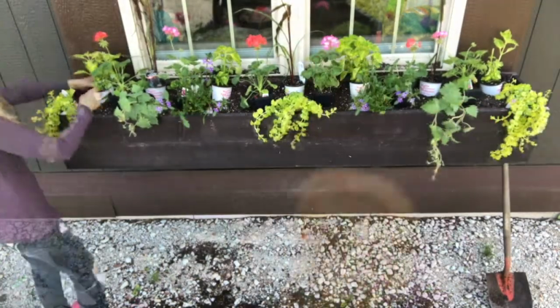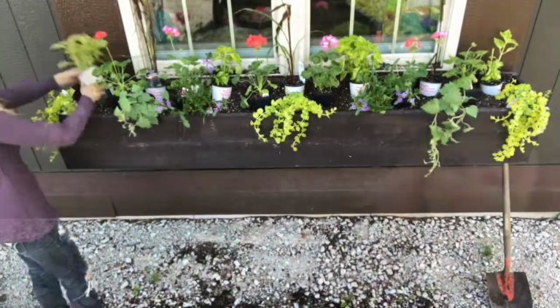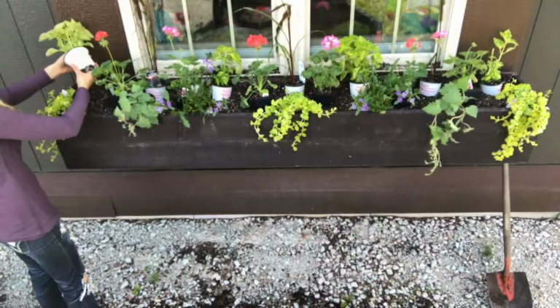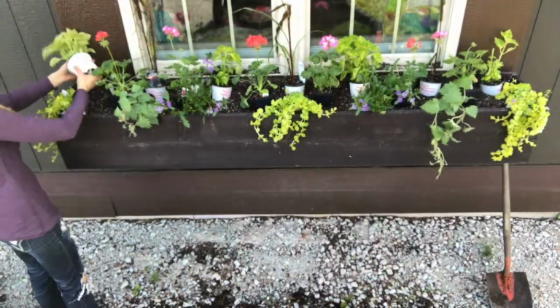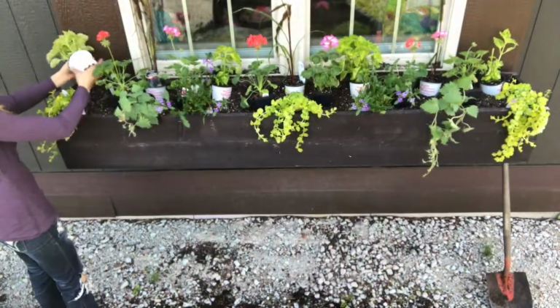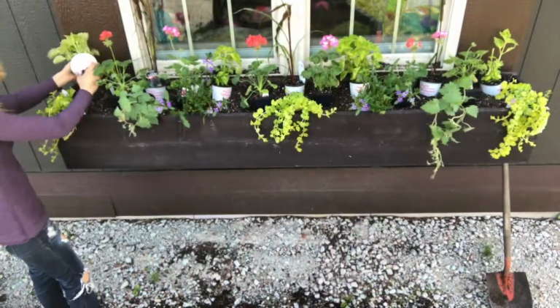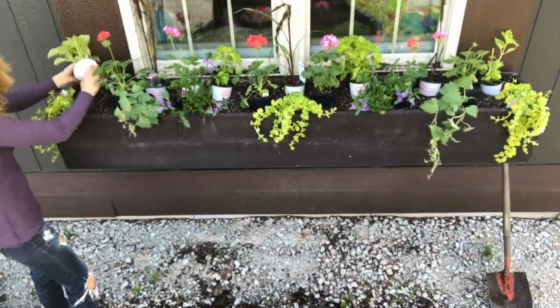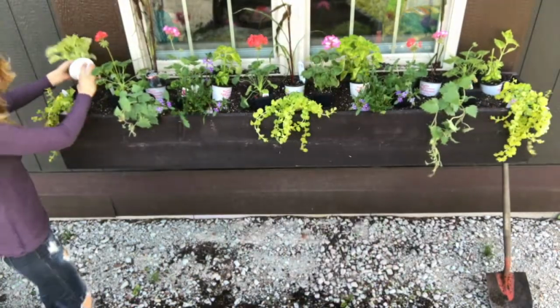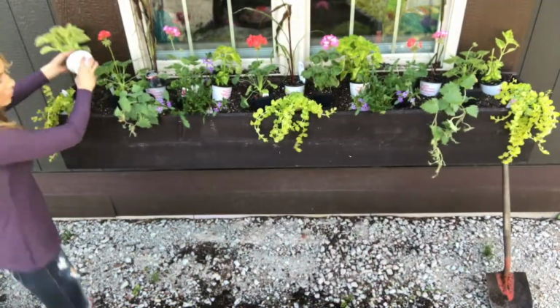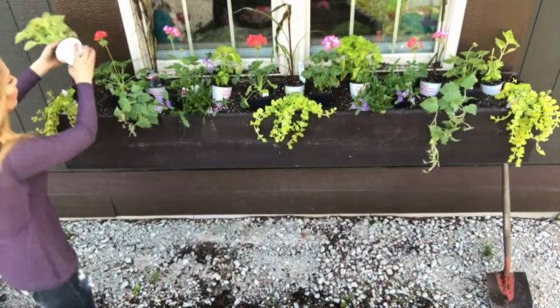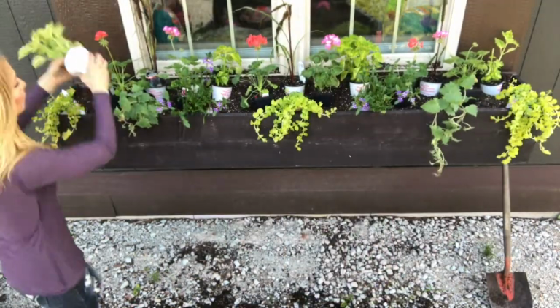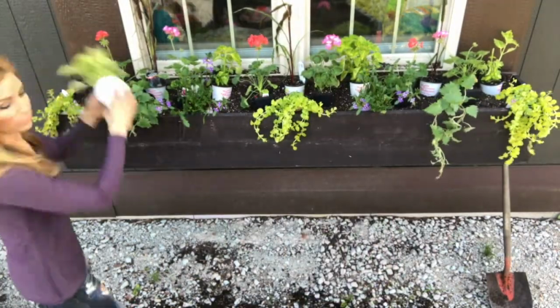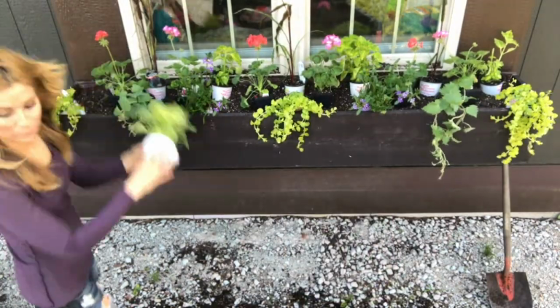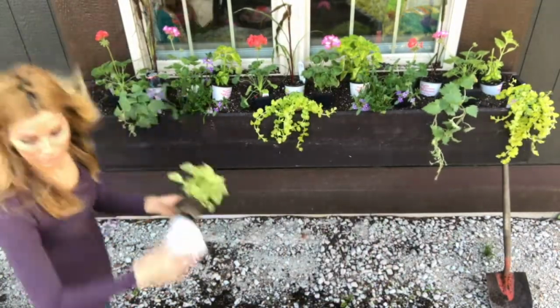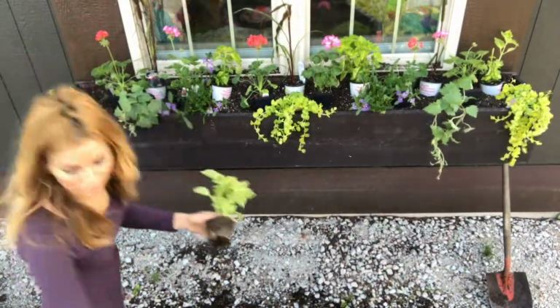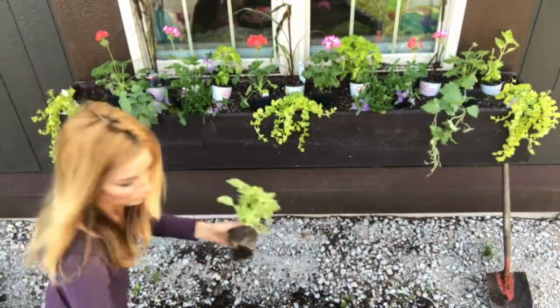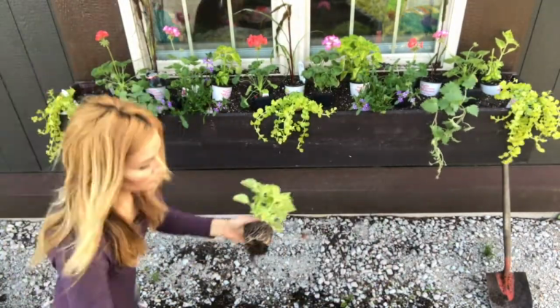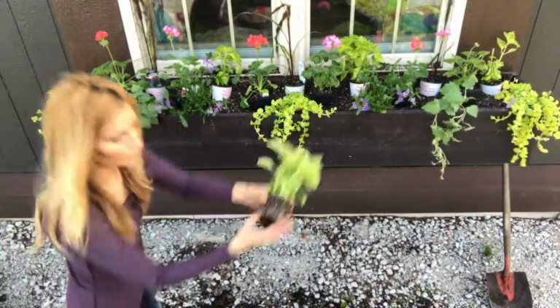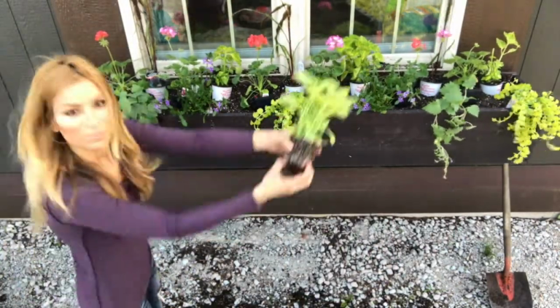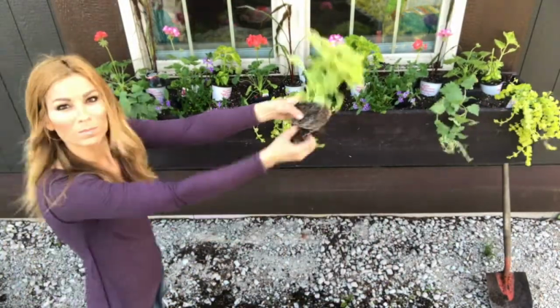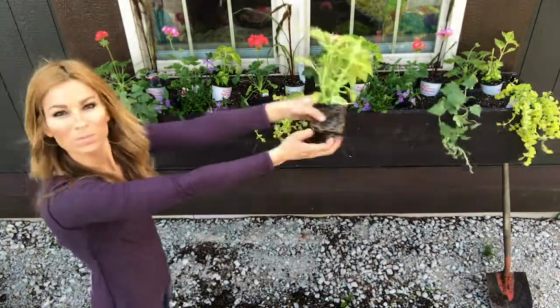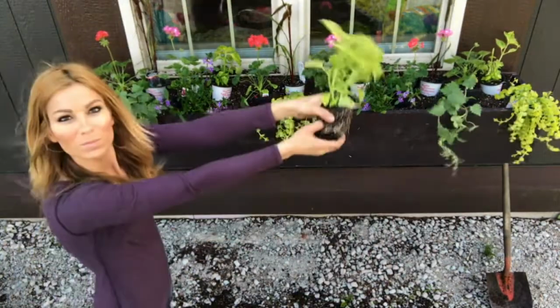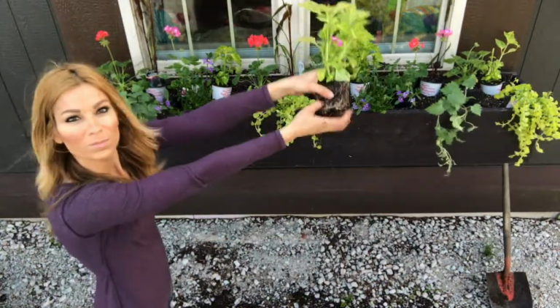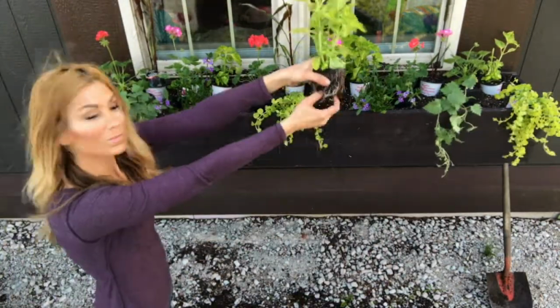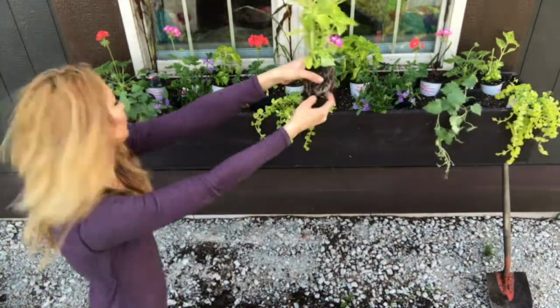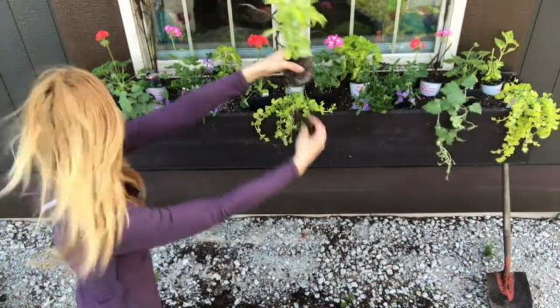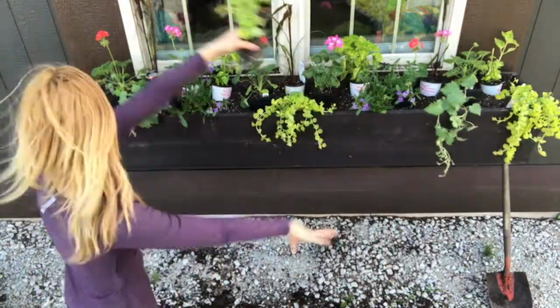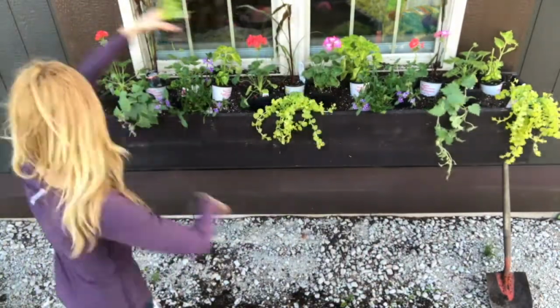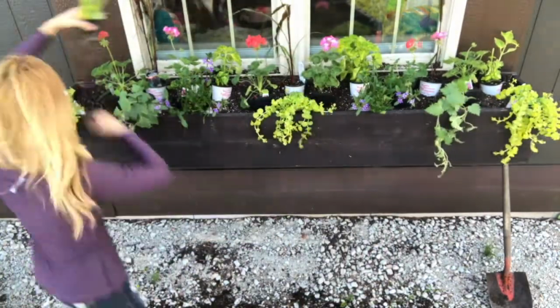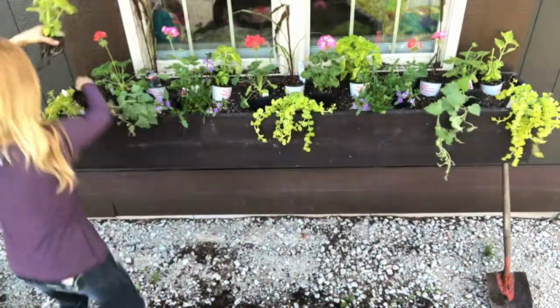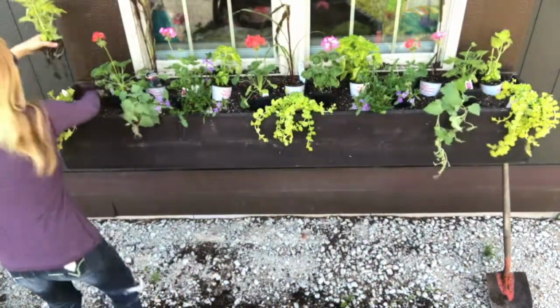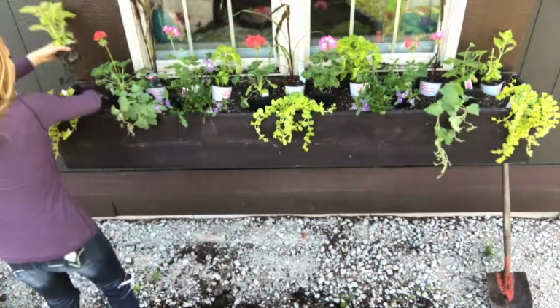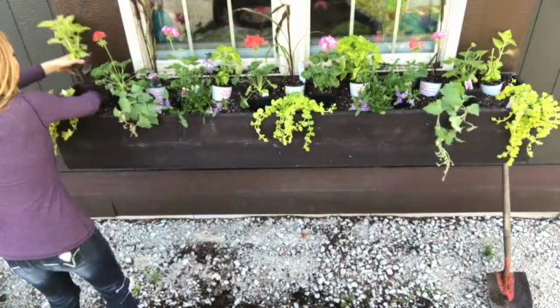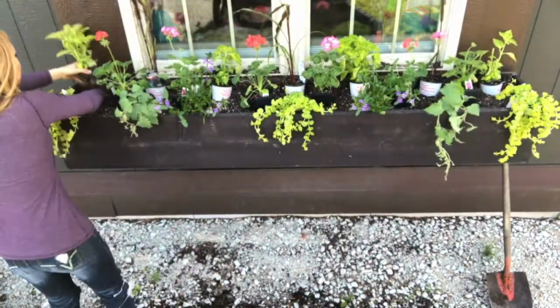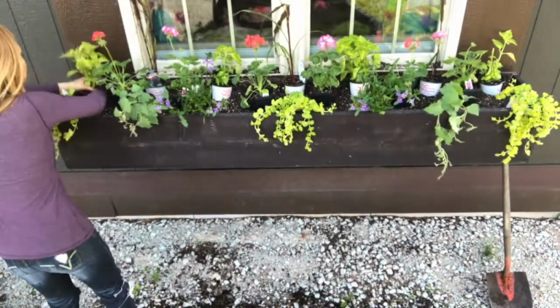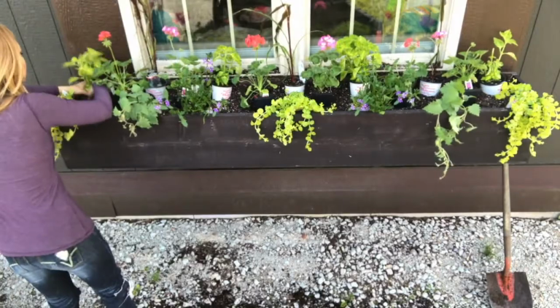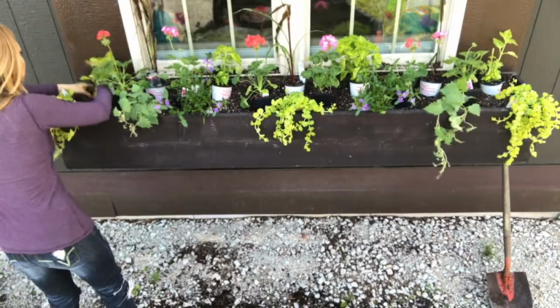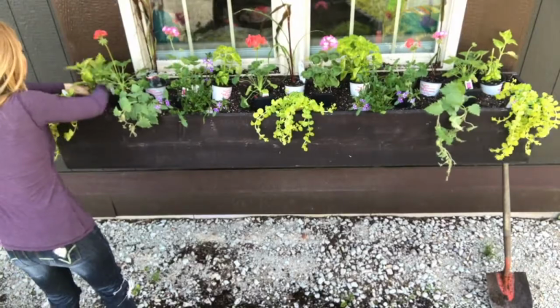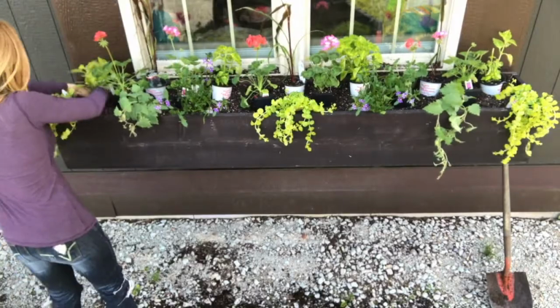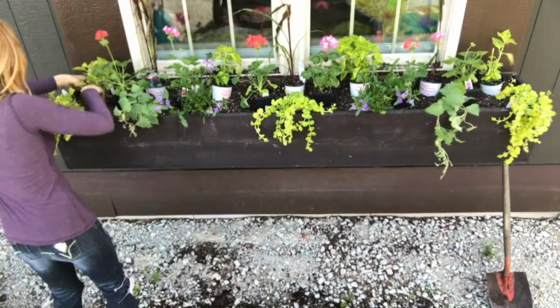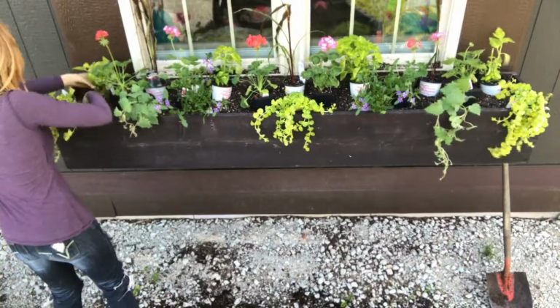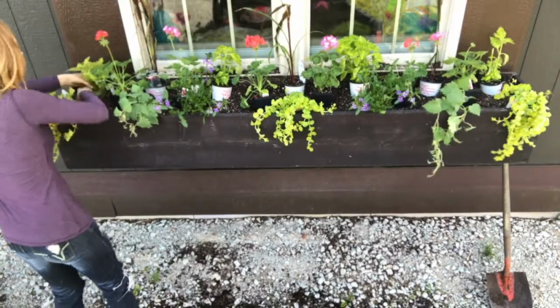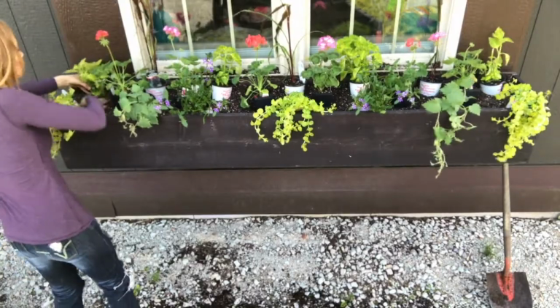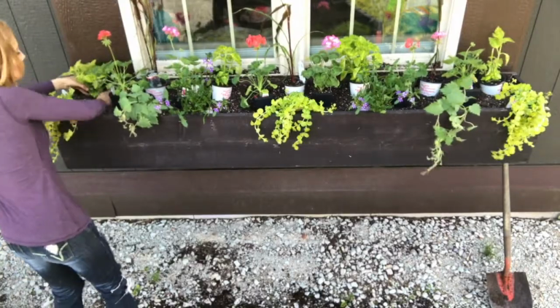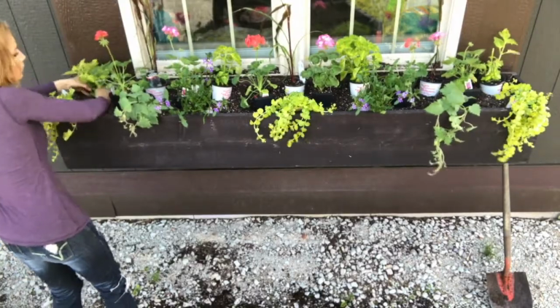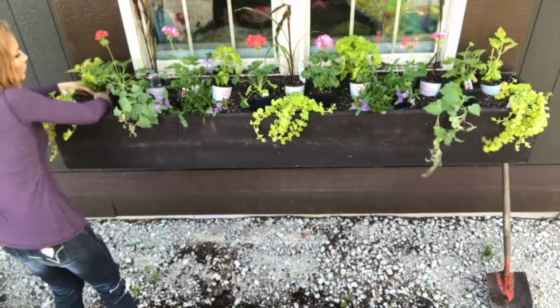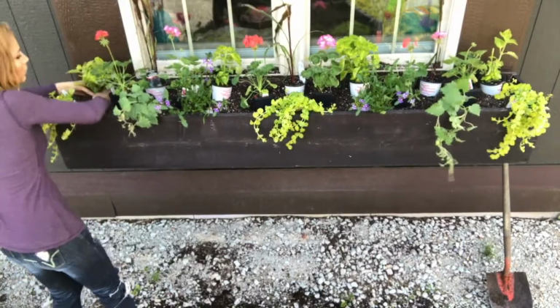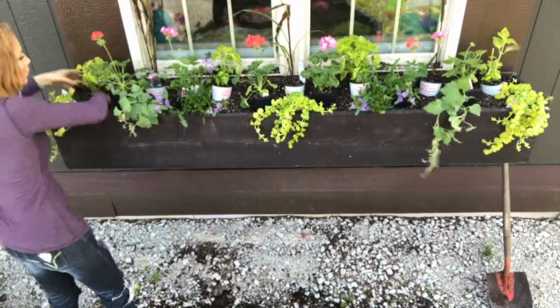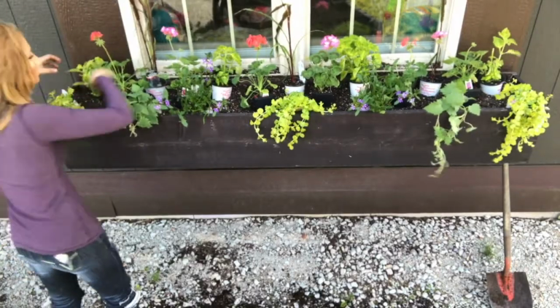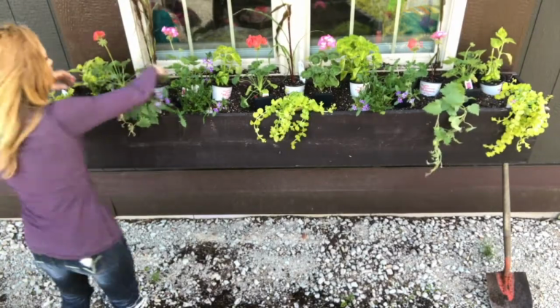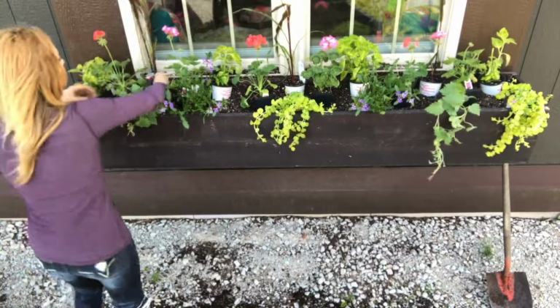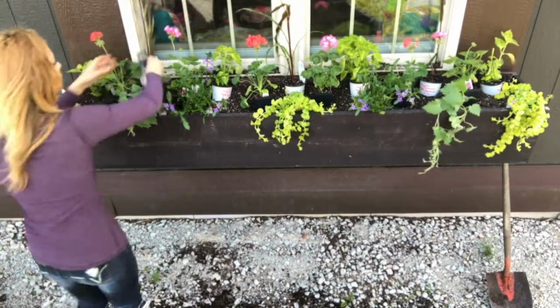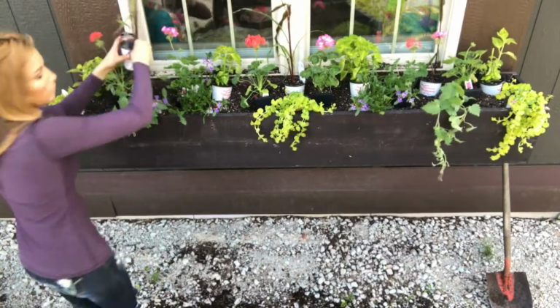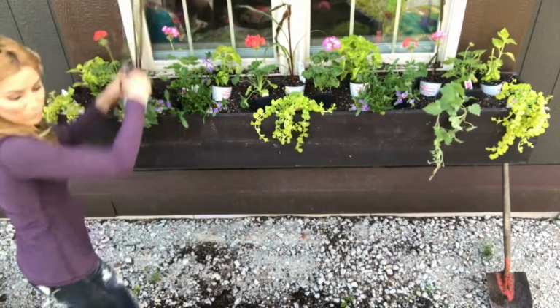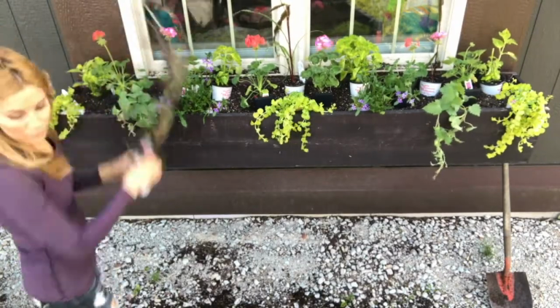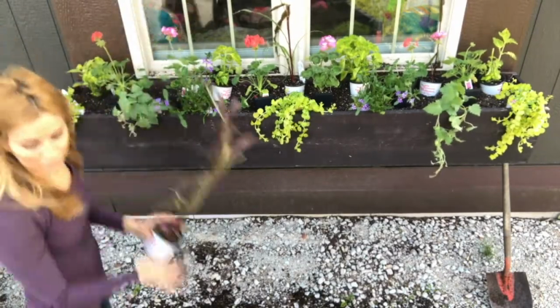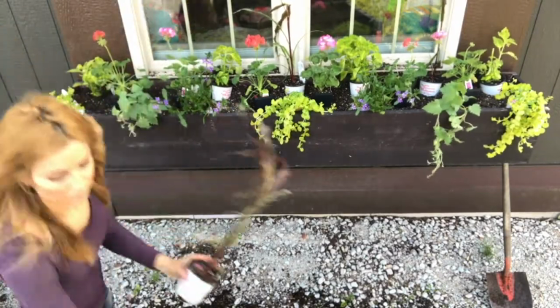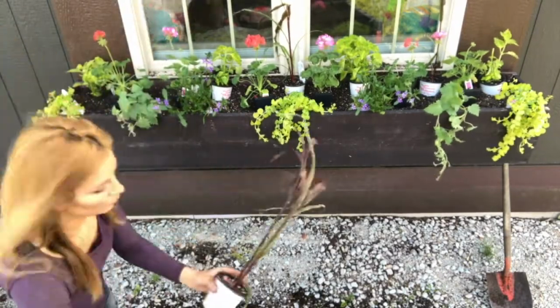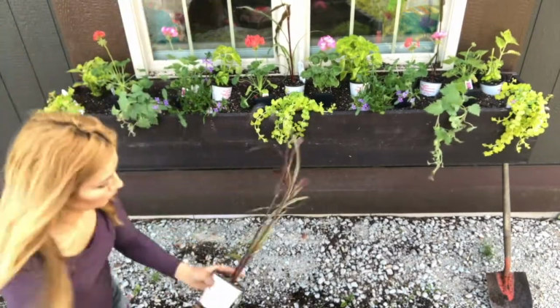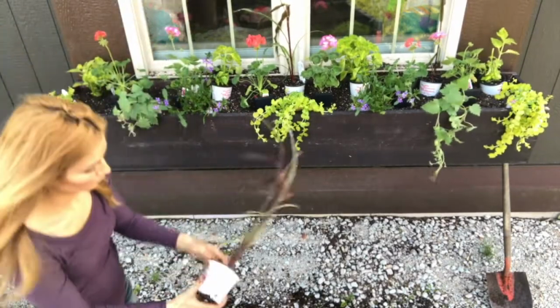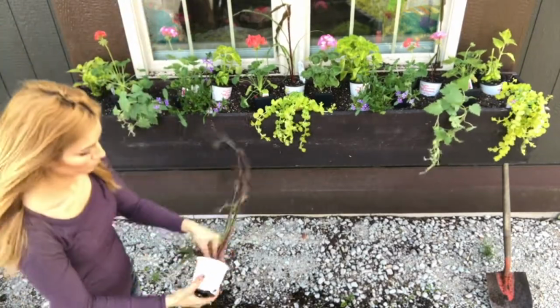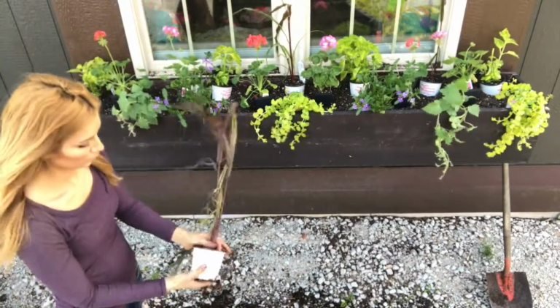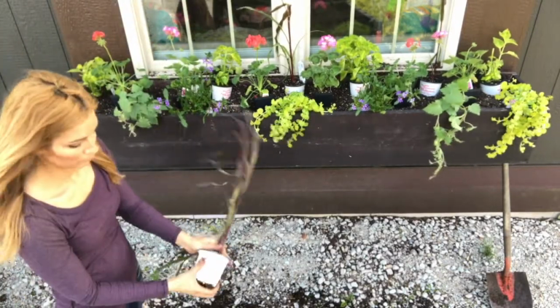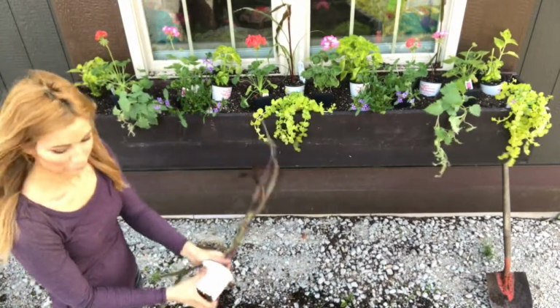When you go ahead and start planting up, be sure to break up the root. This promotes faster growth.